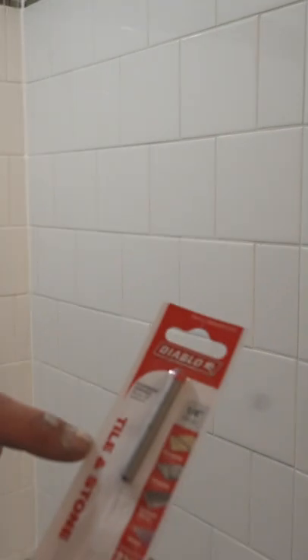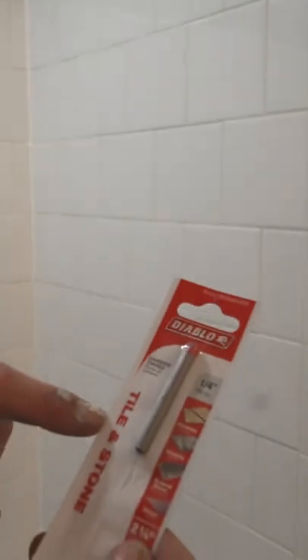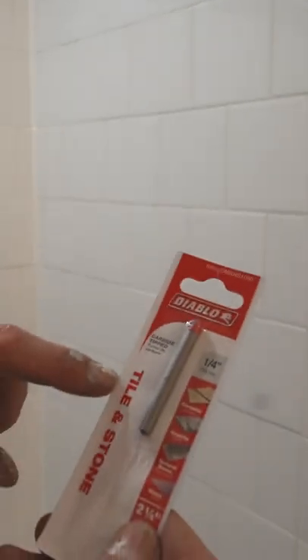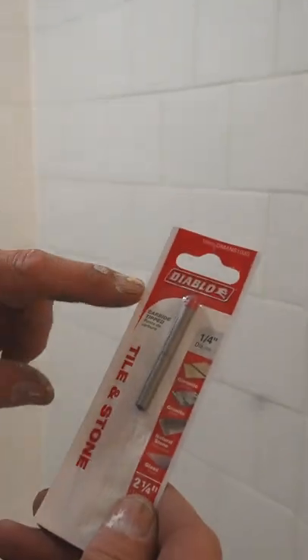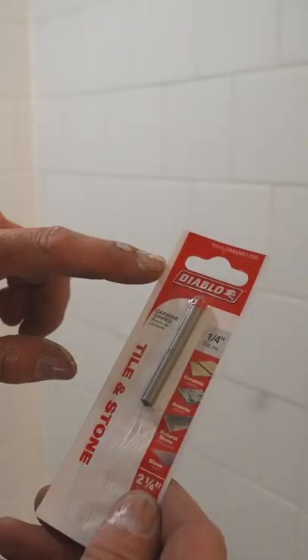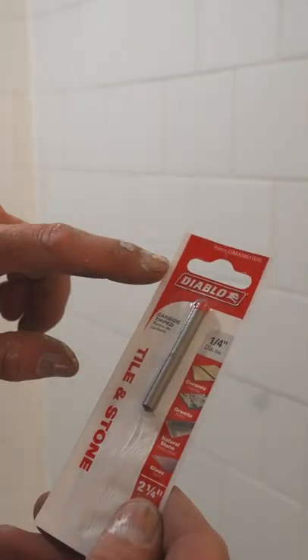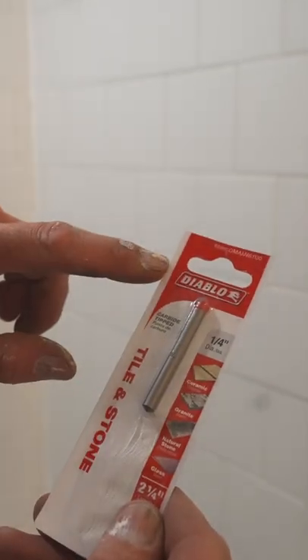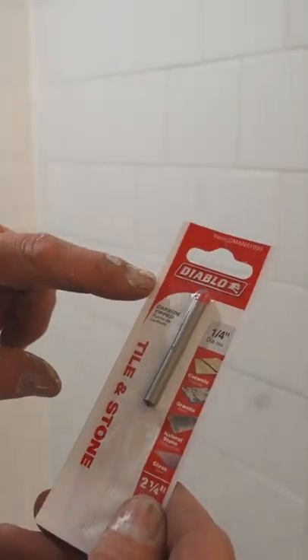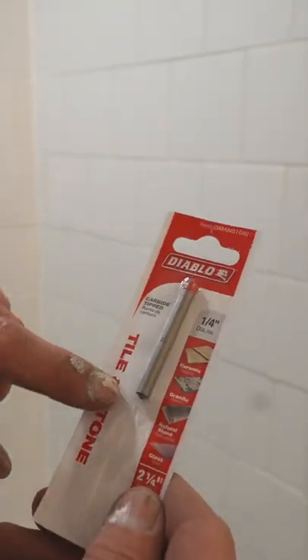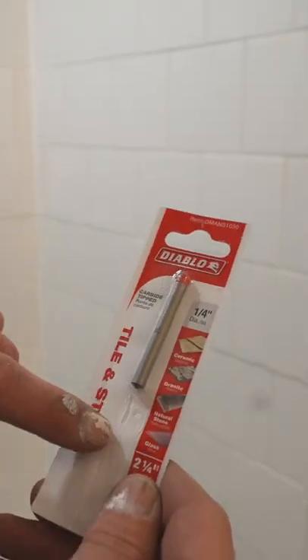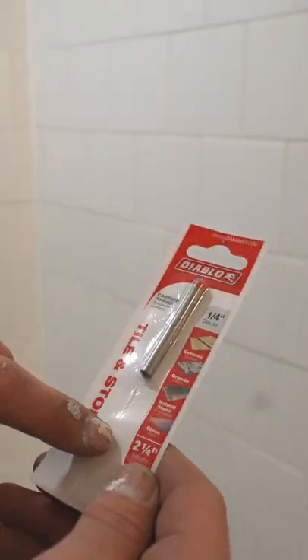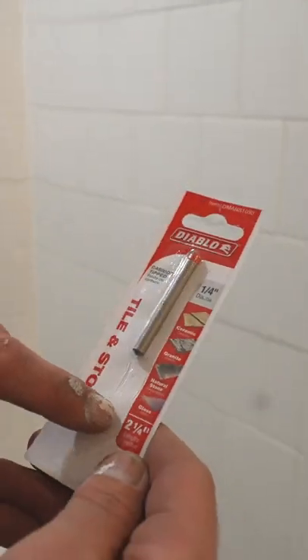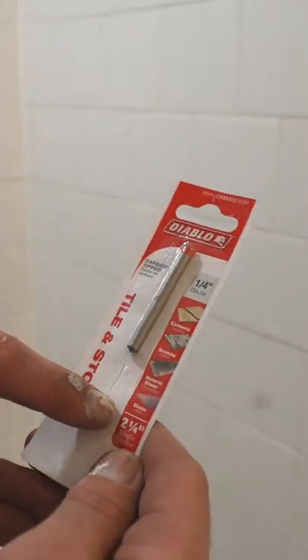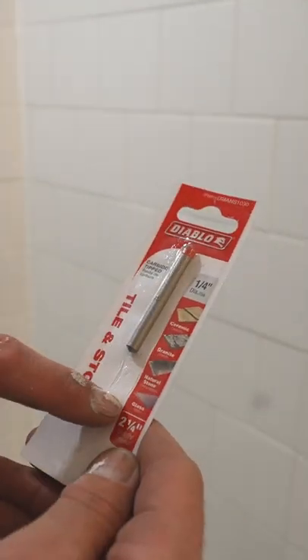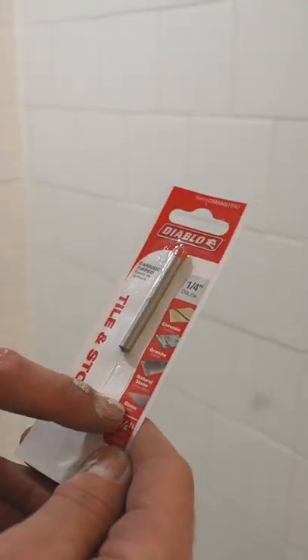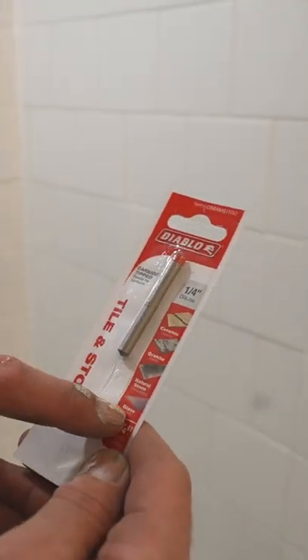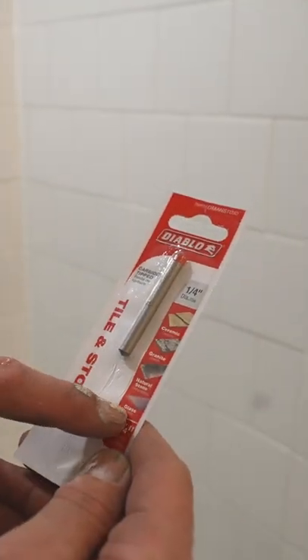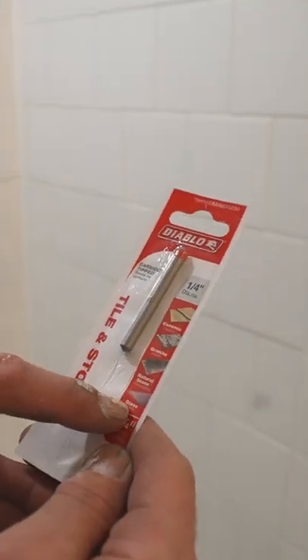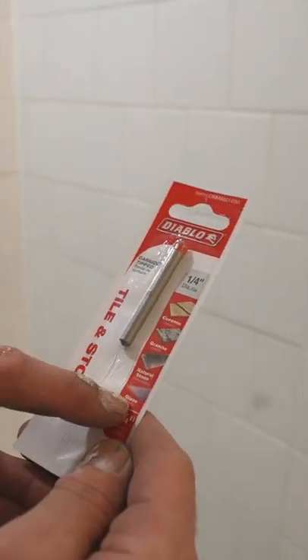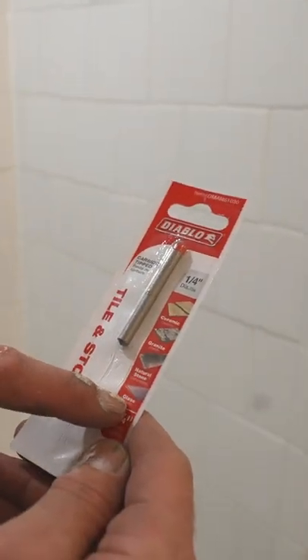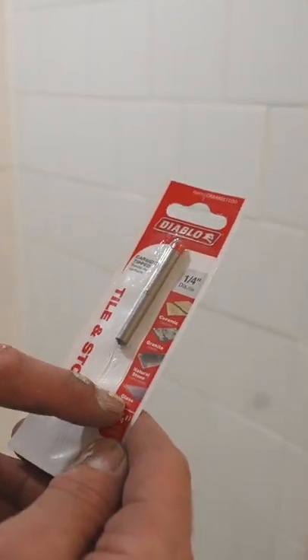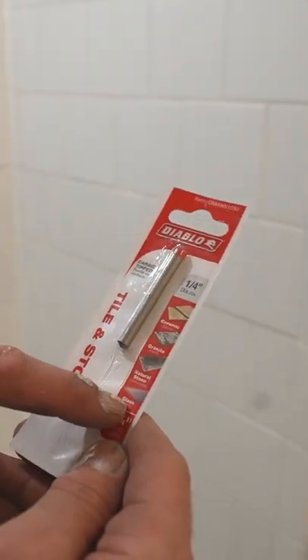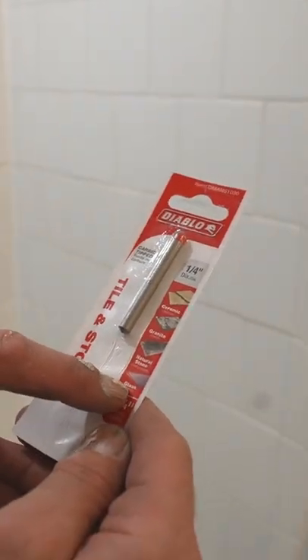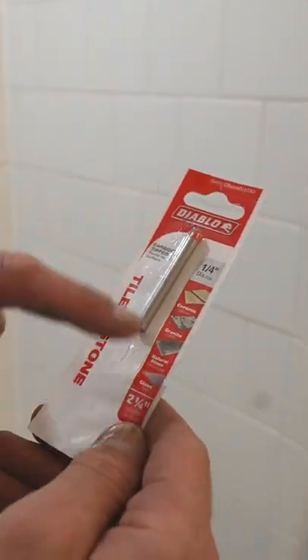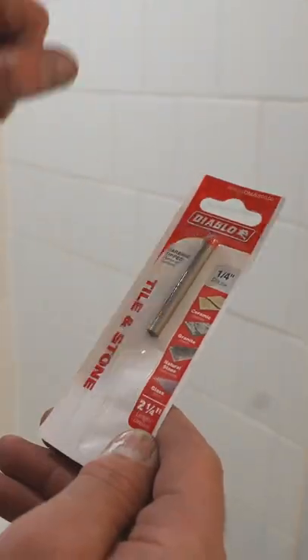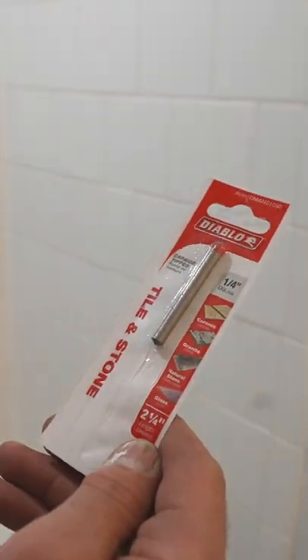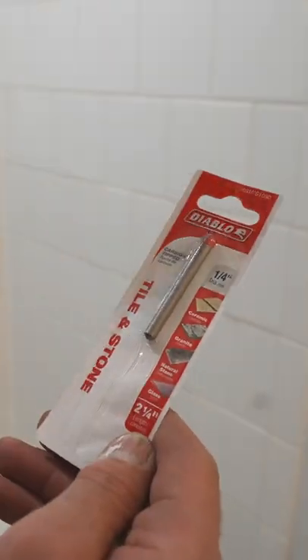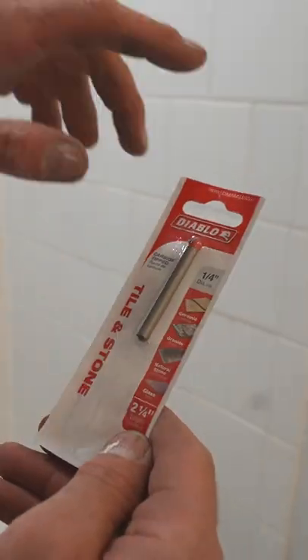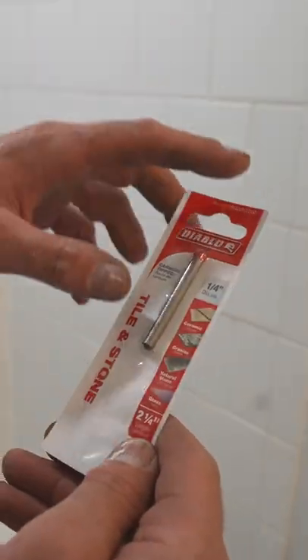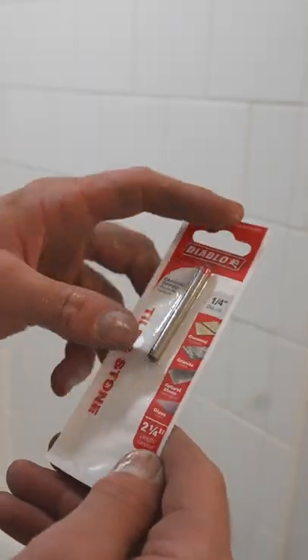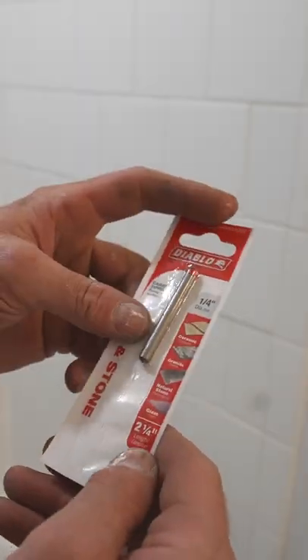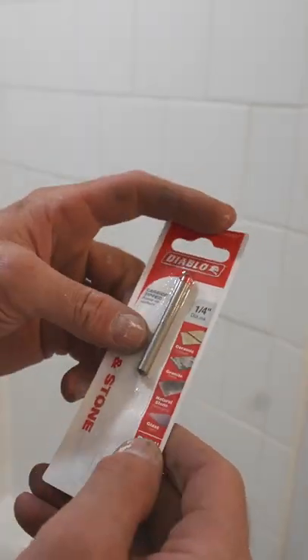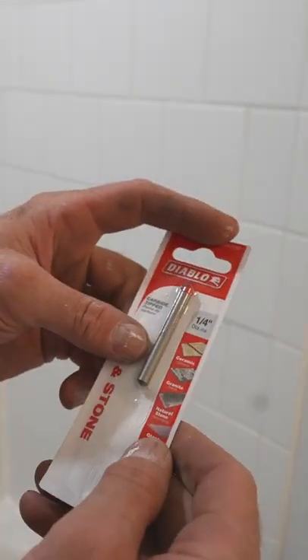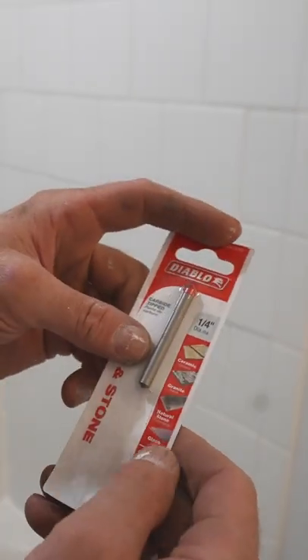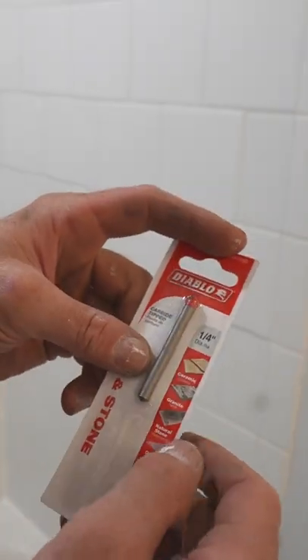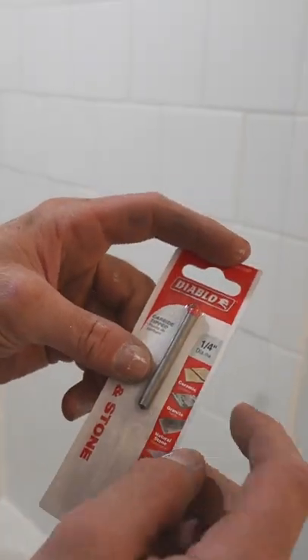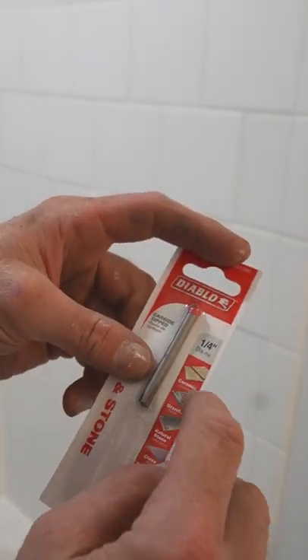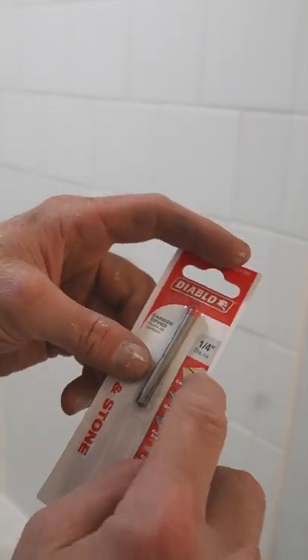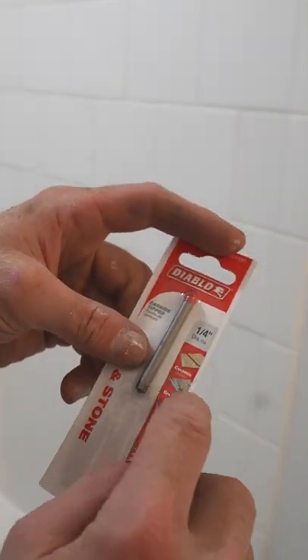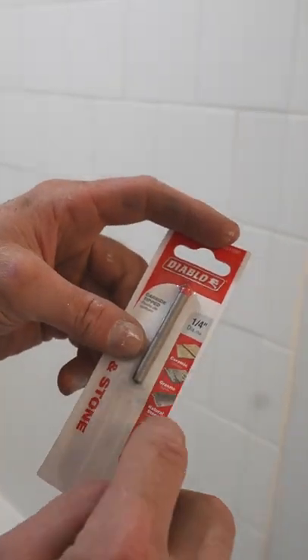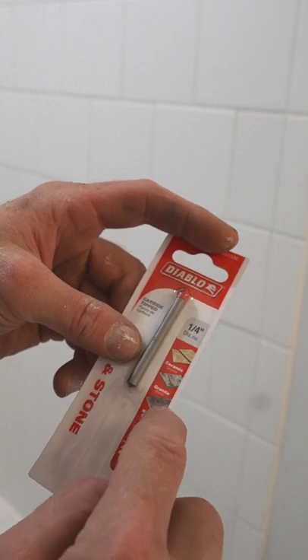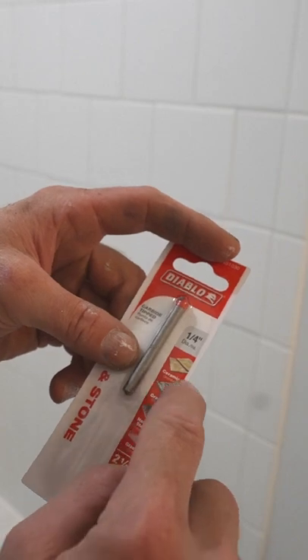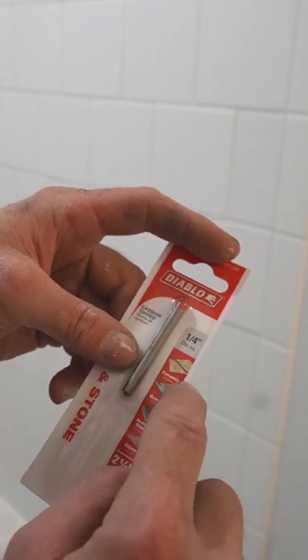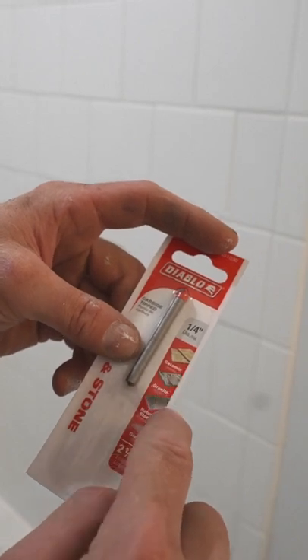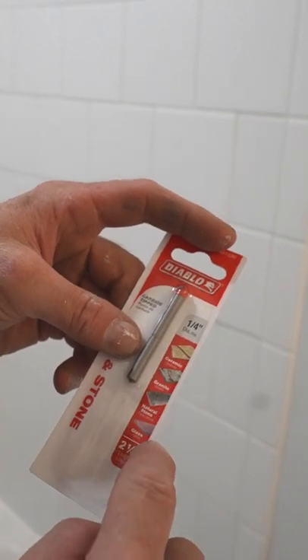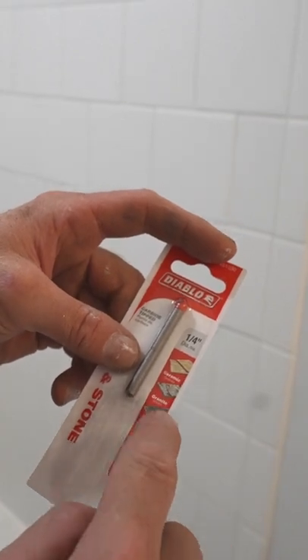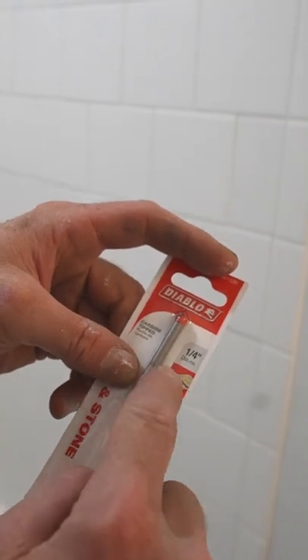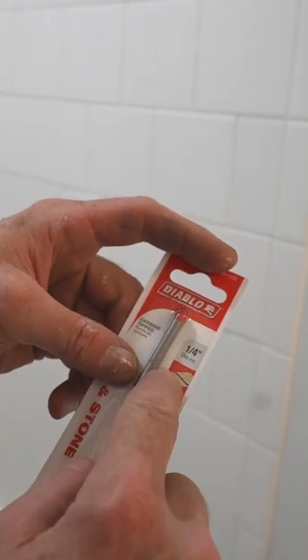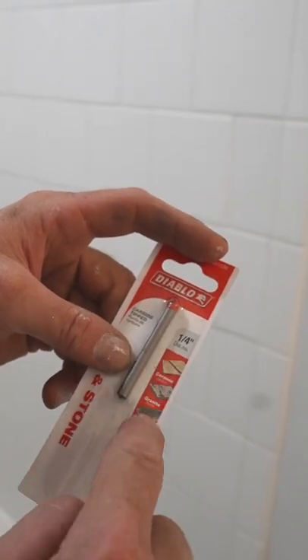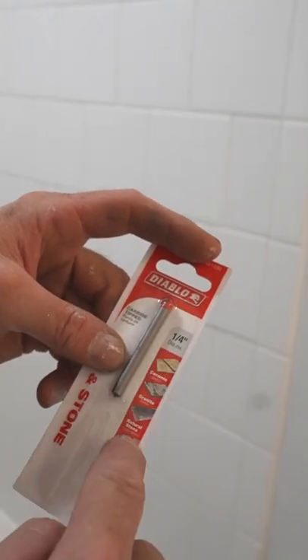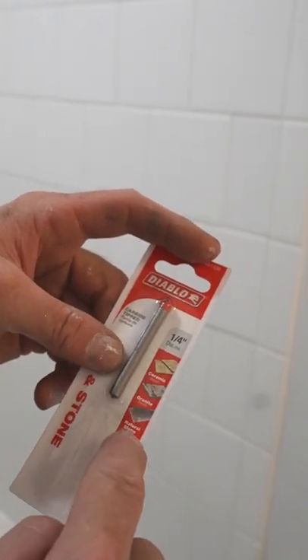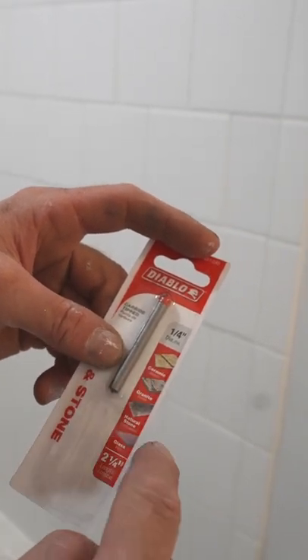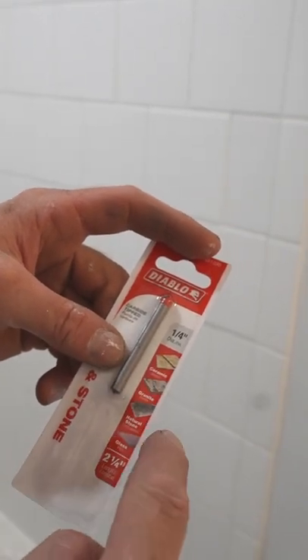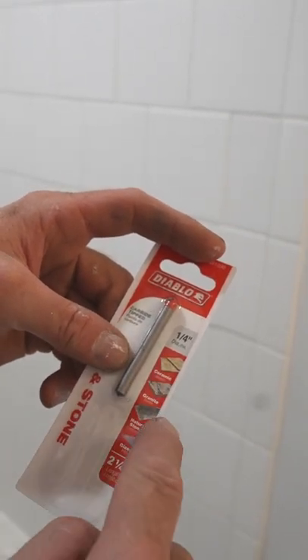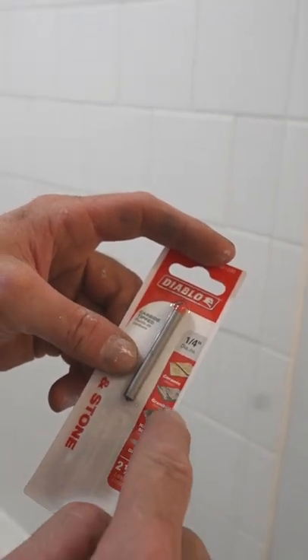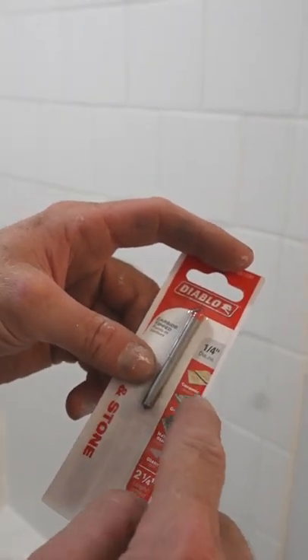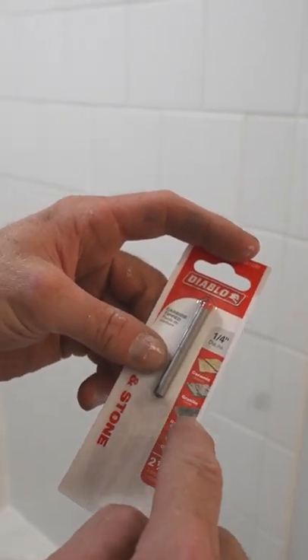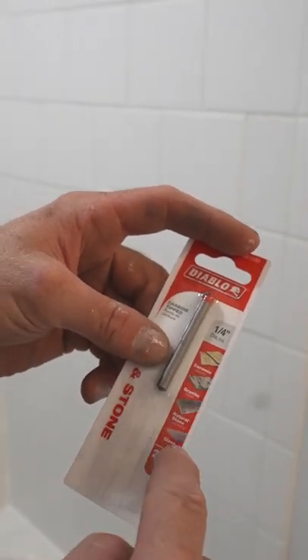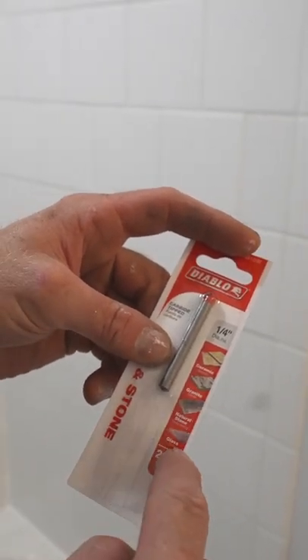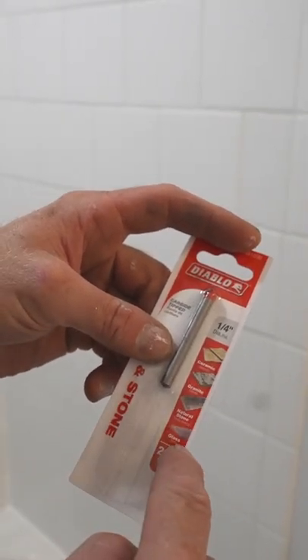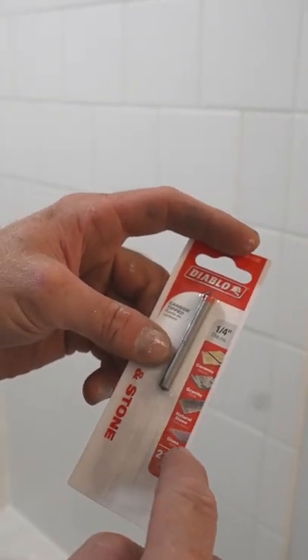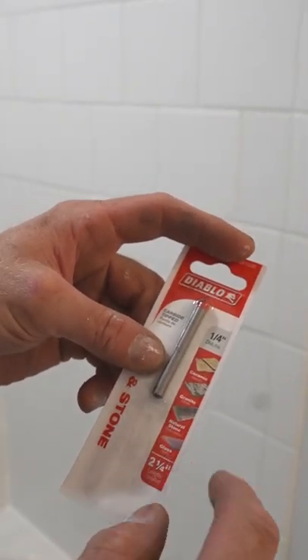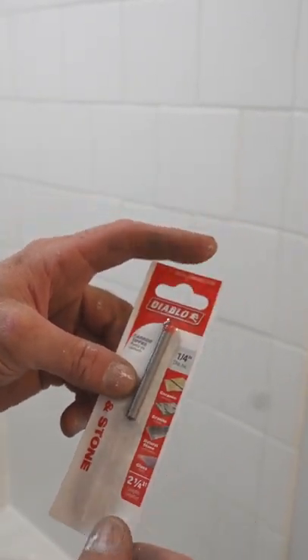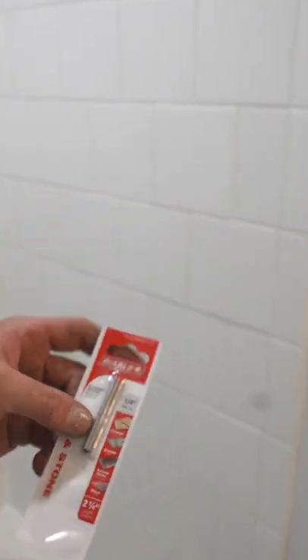A towel and stone bit by Diablo — it's made for glass. That's glass. So you just want to be sure that you're using the right bit for the right type.